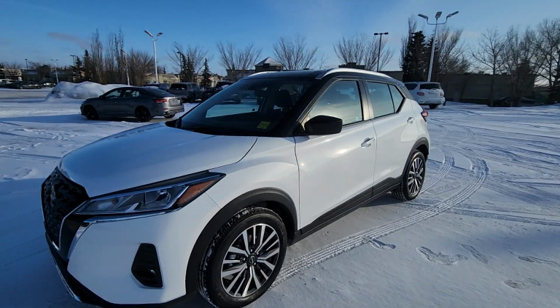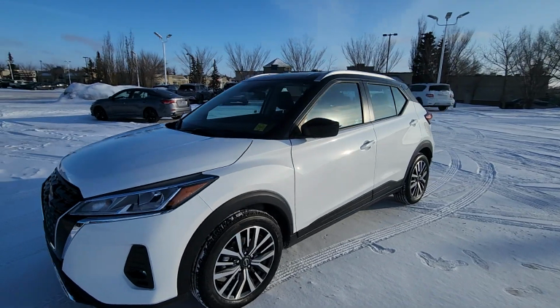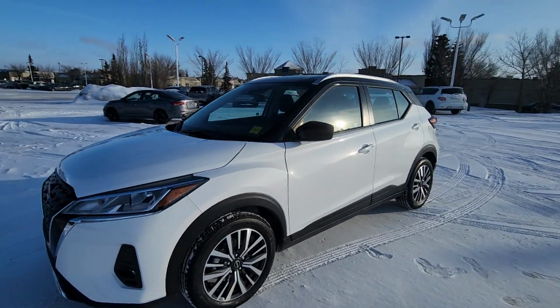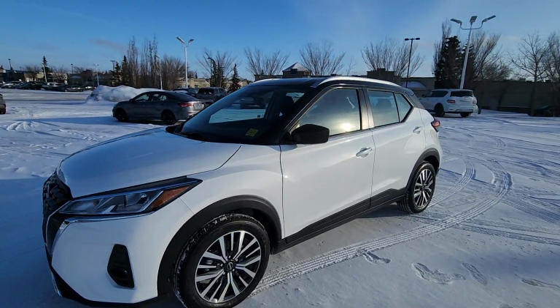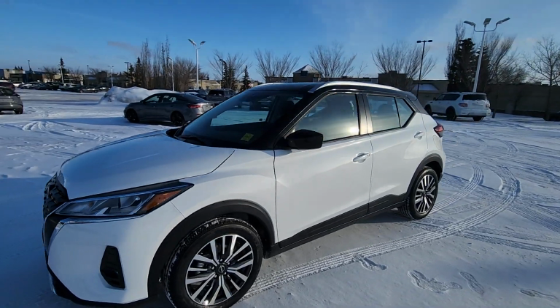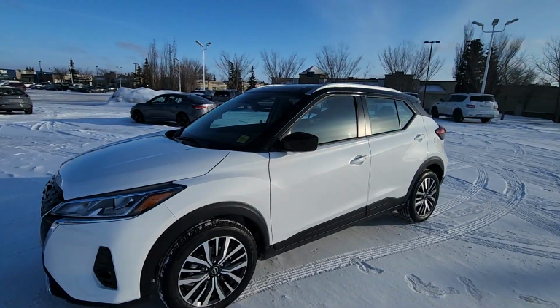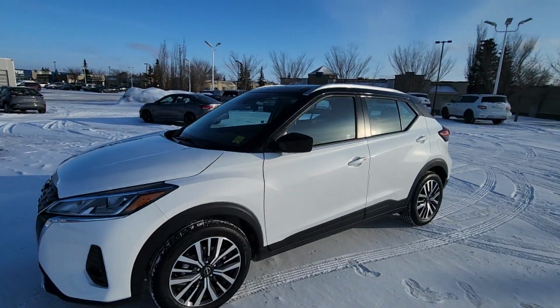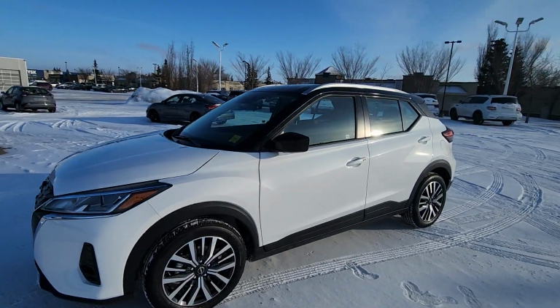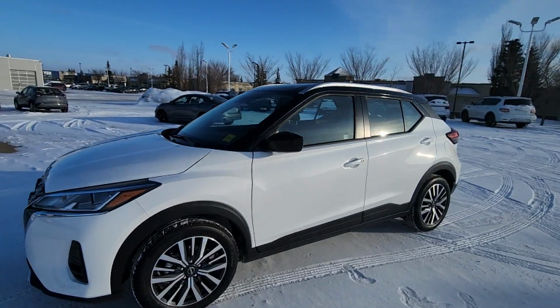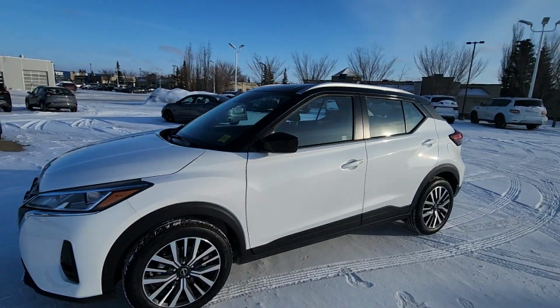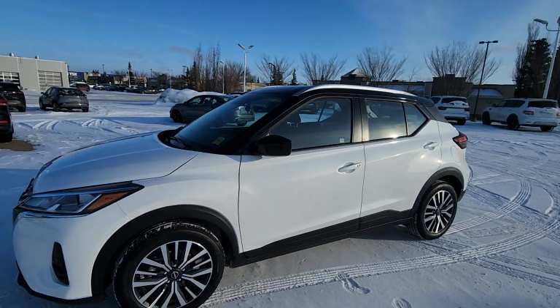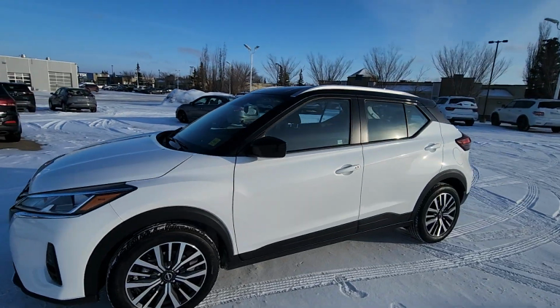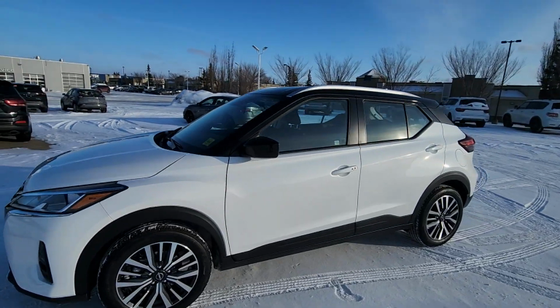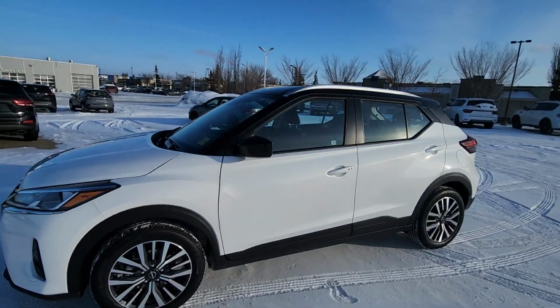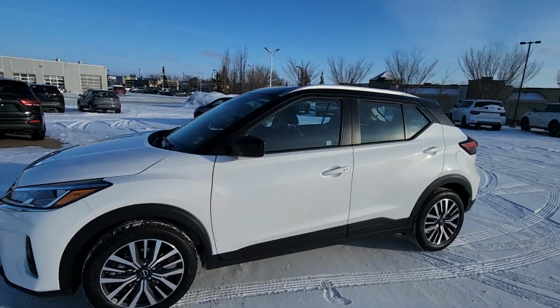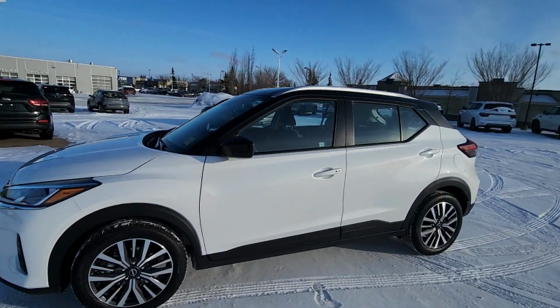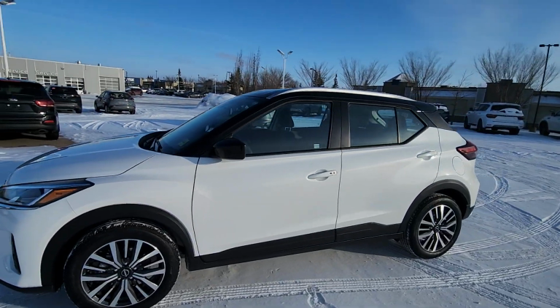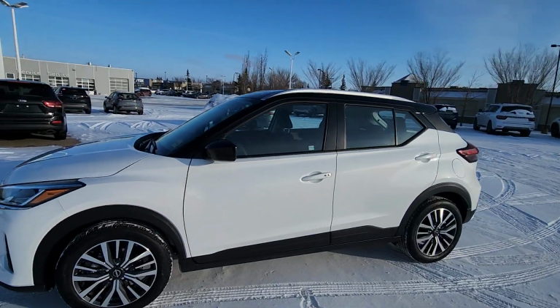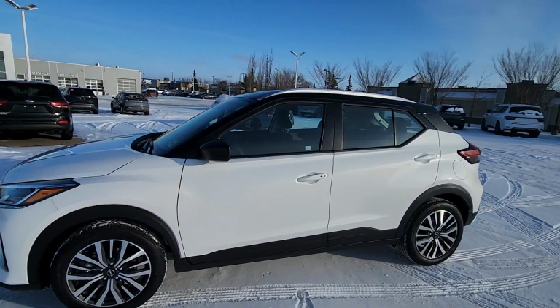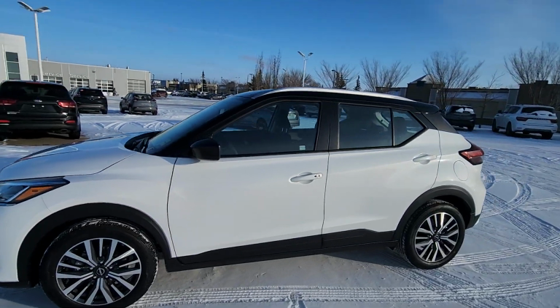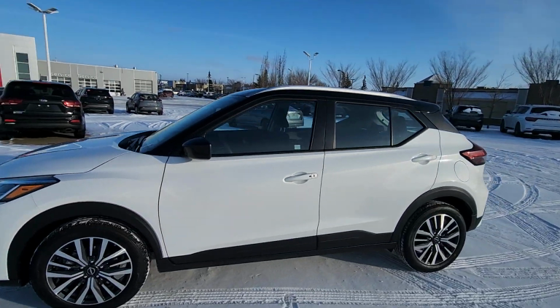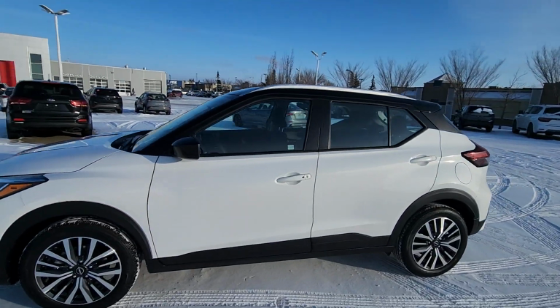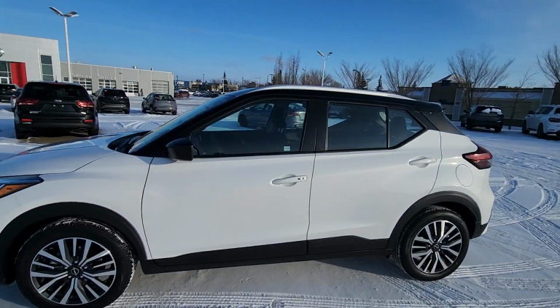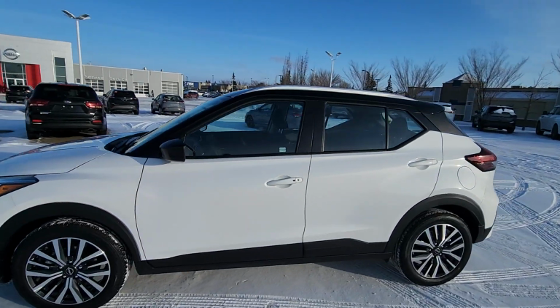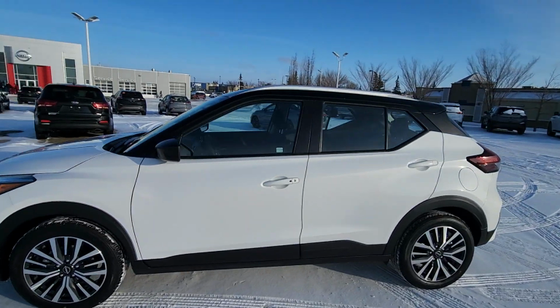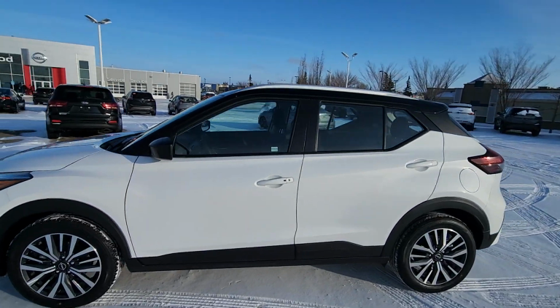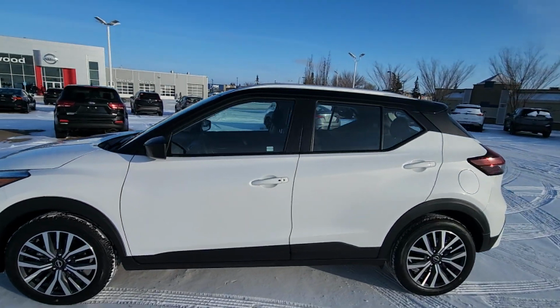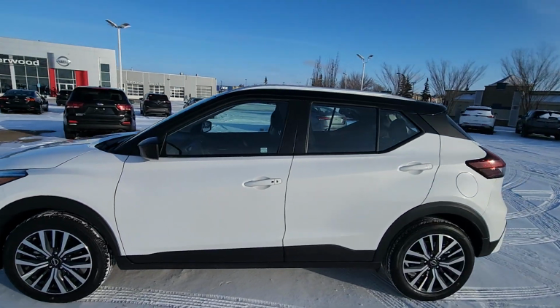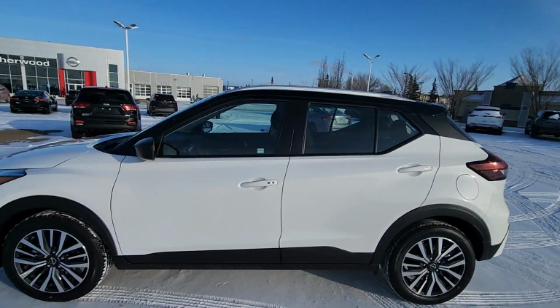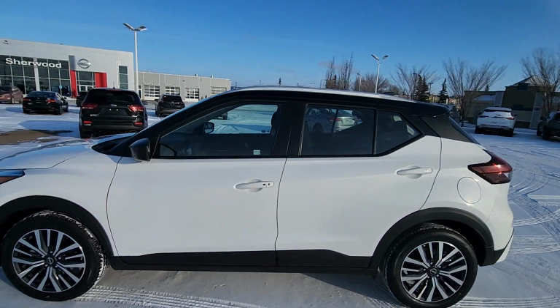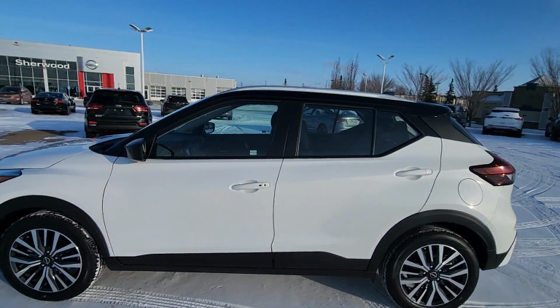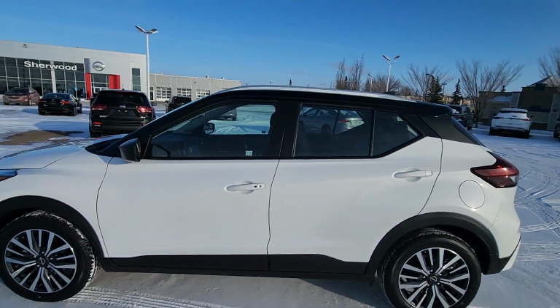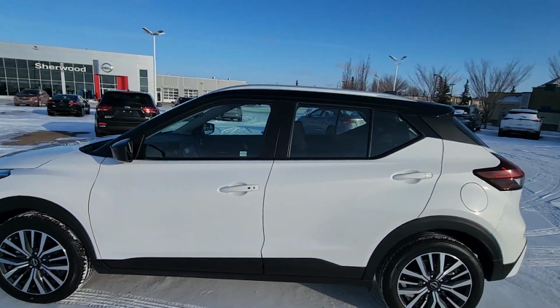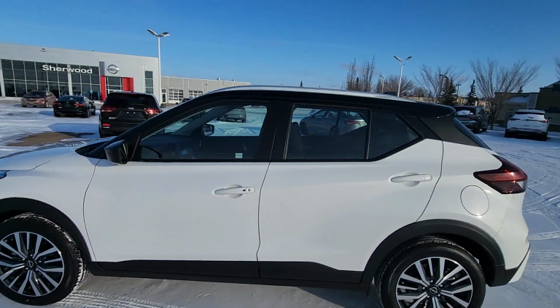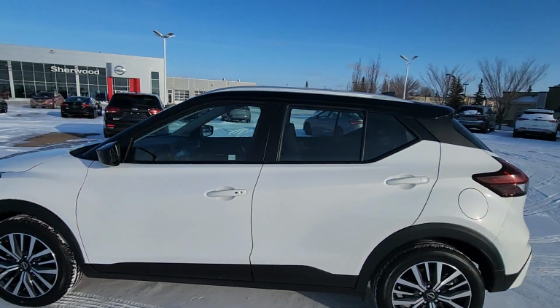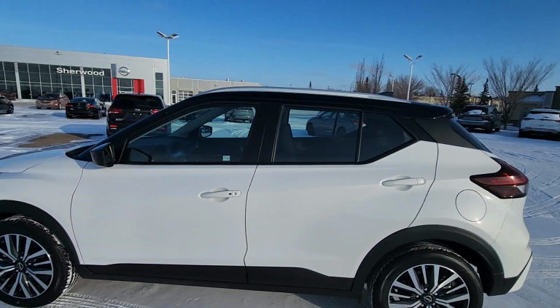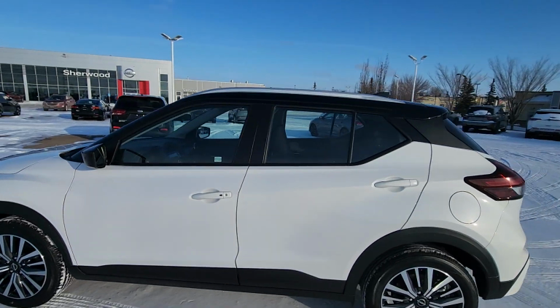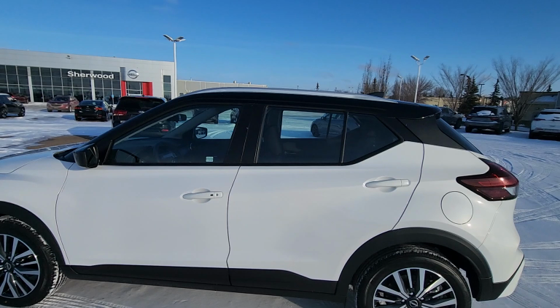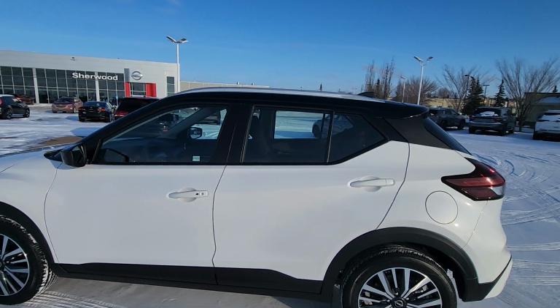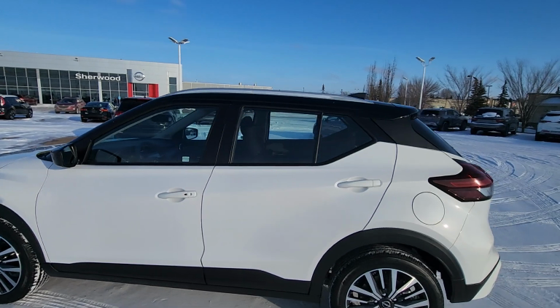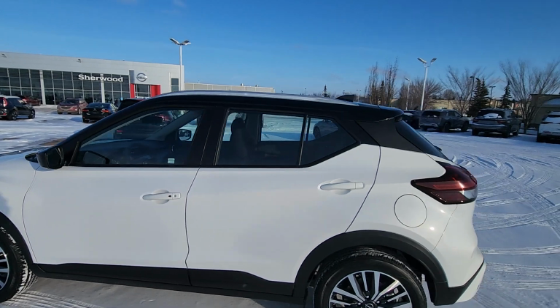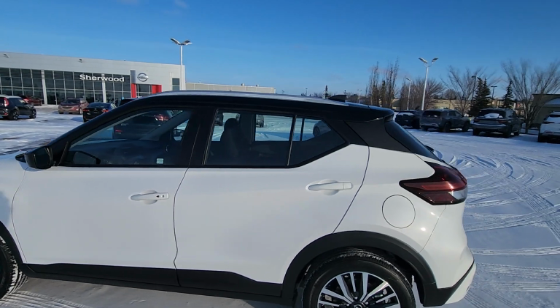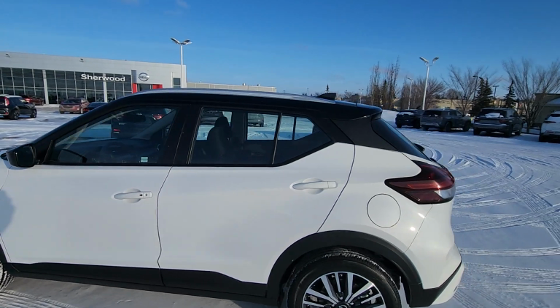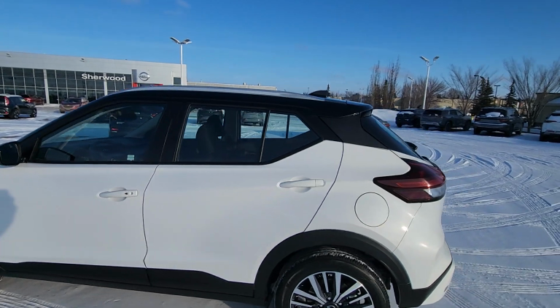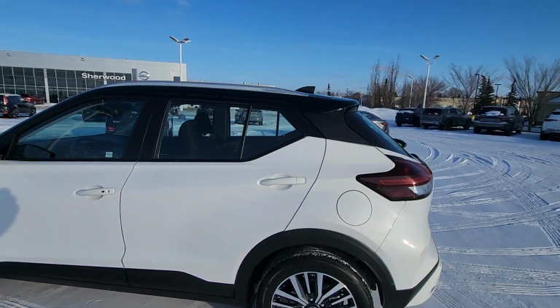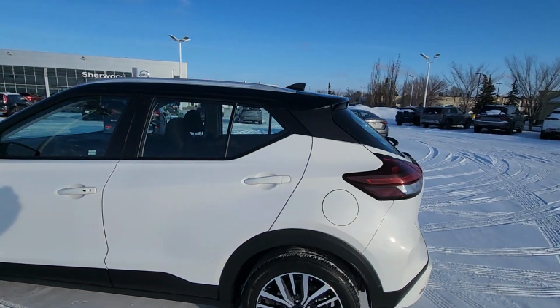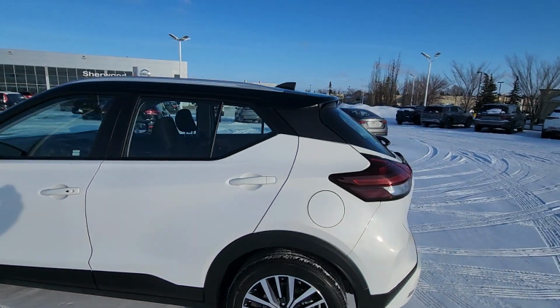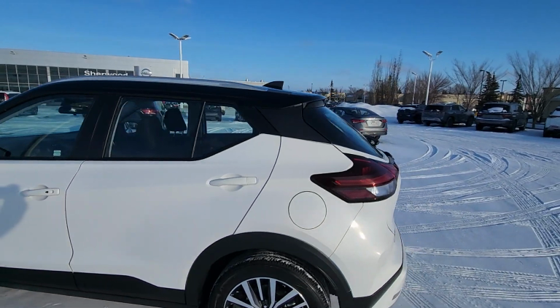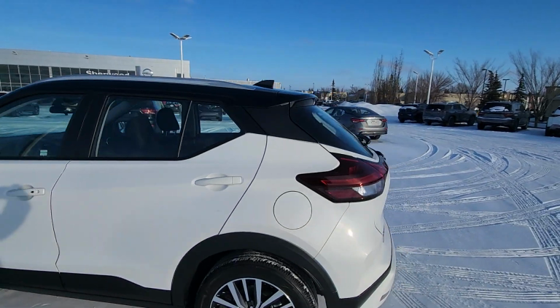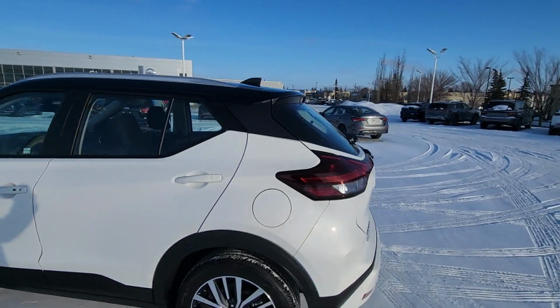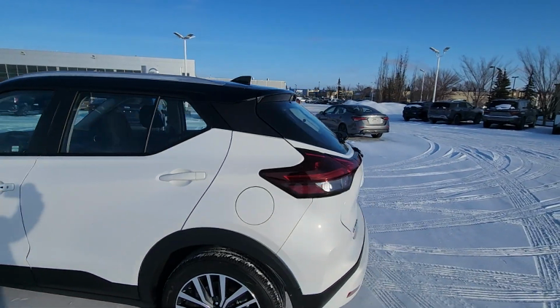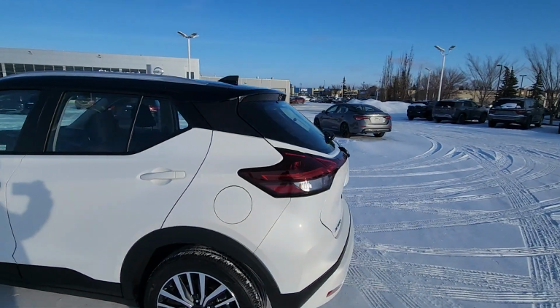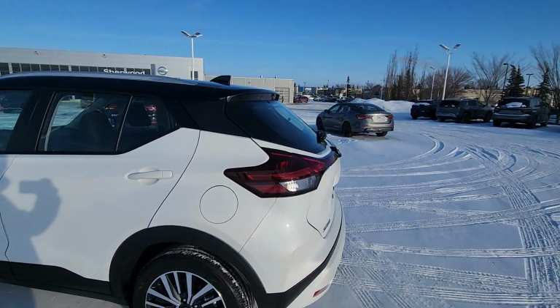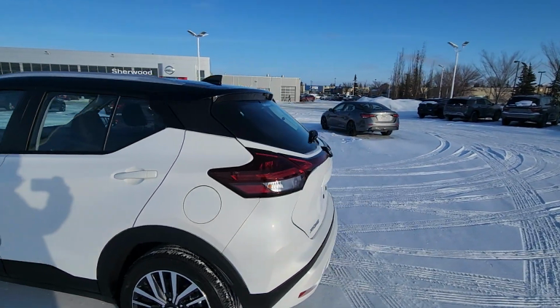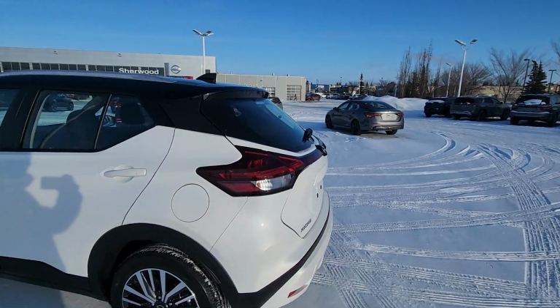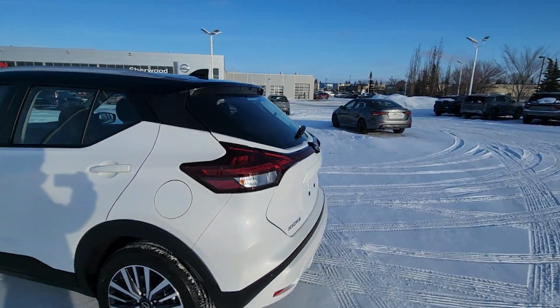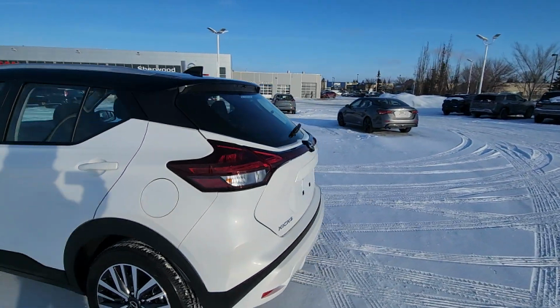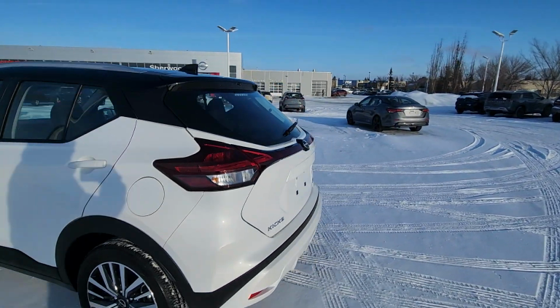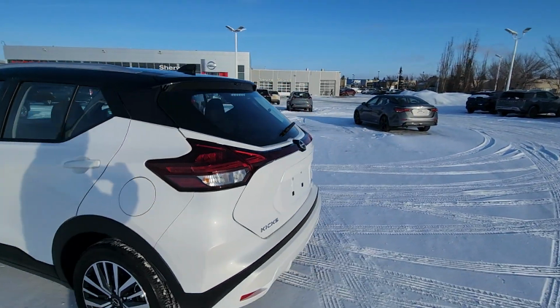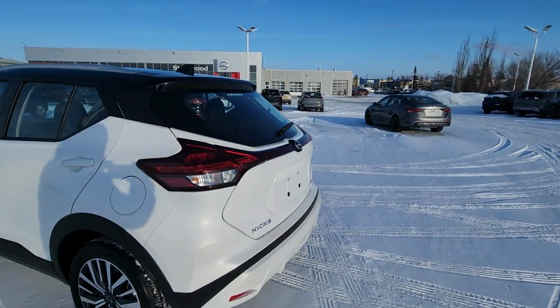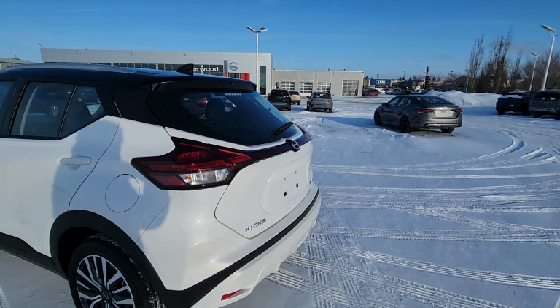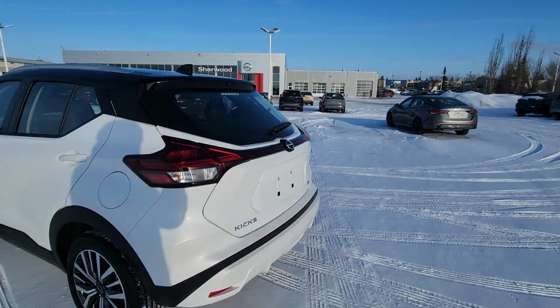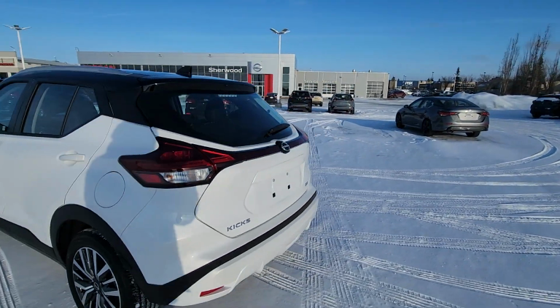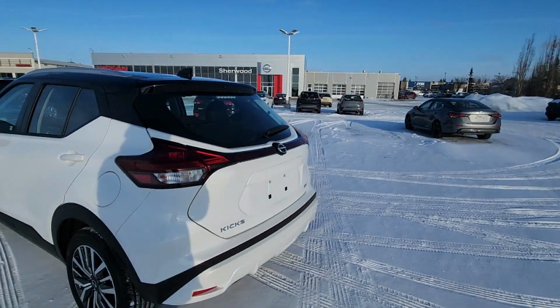This is the SUV with the special edition, so blacked out wheels and roof, and that's how the body looks from the back.